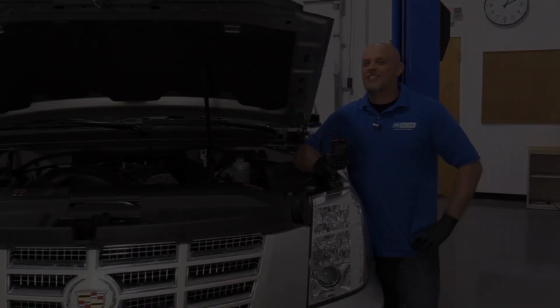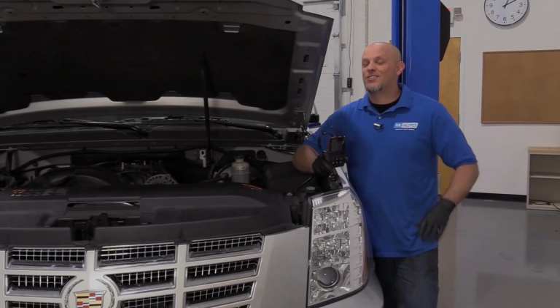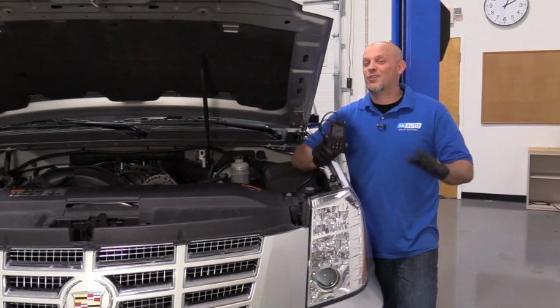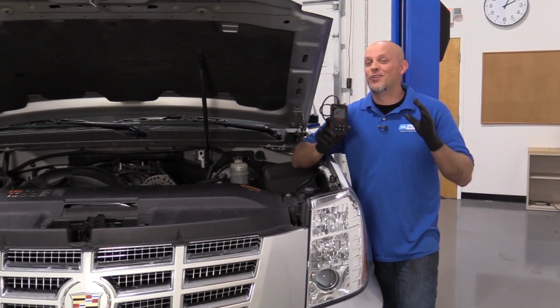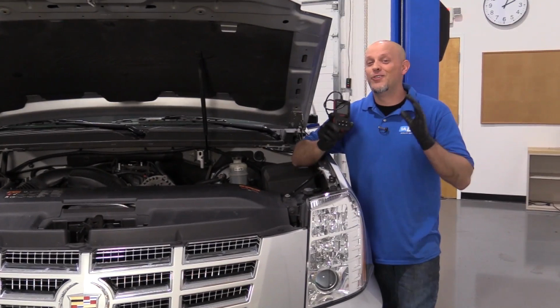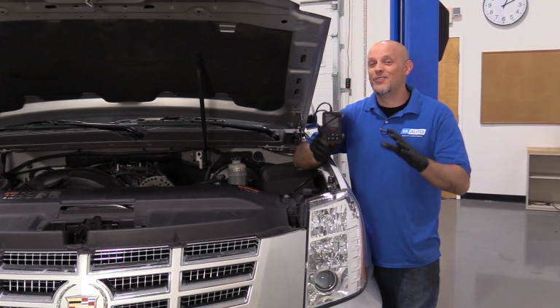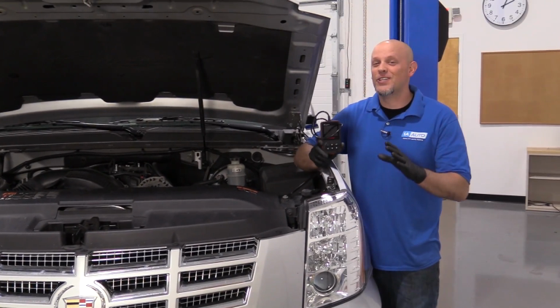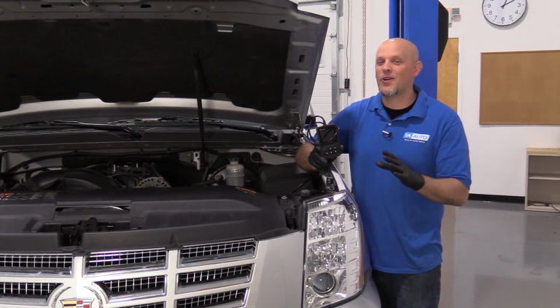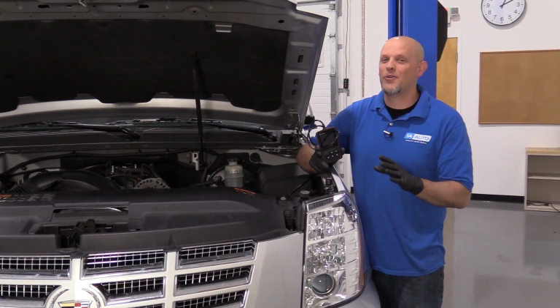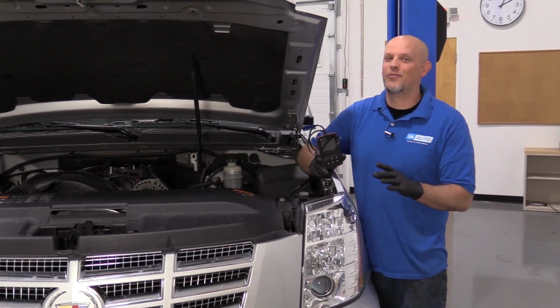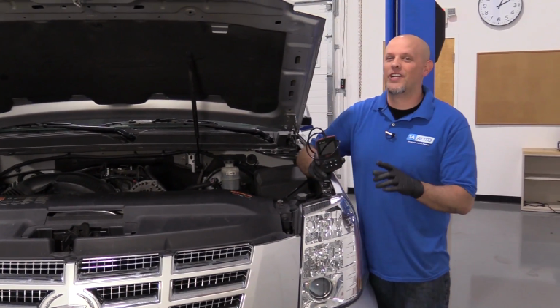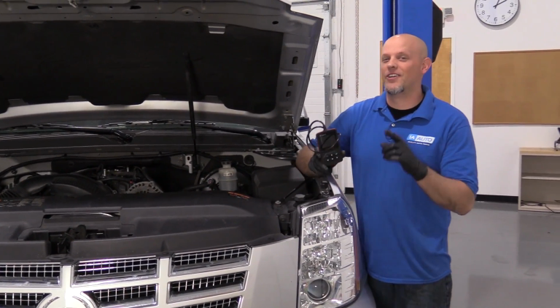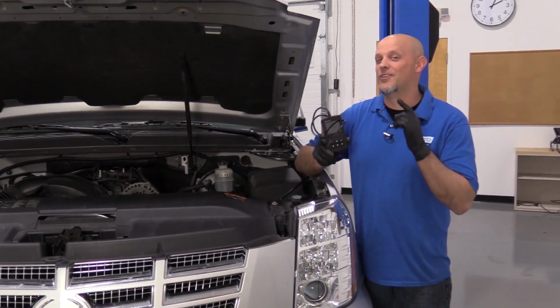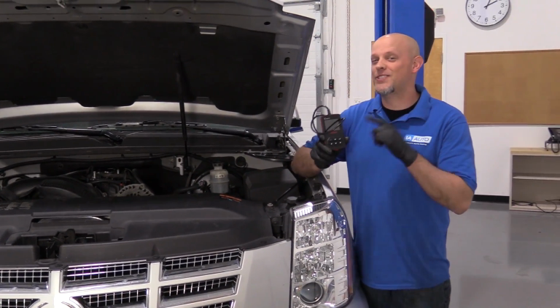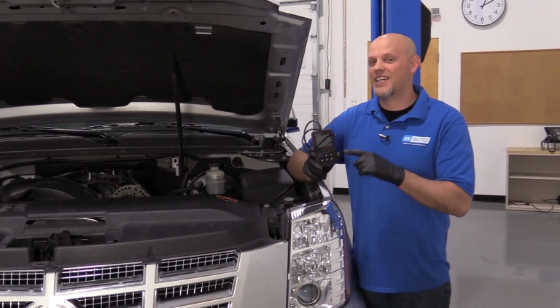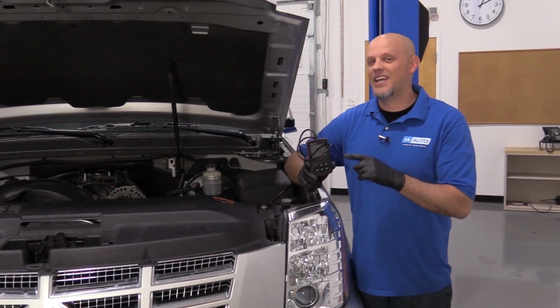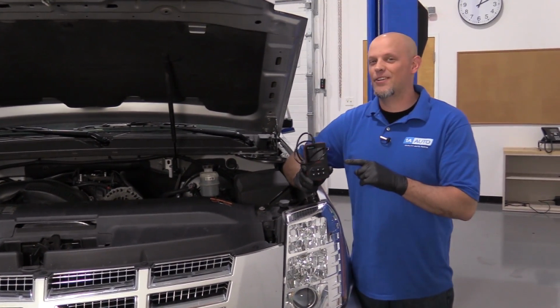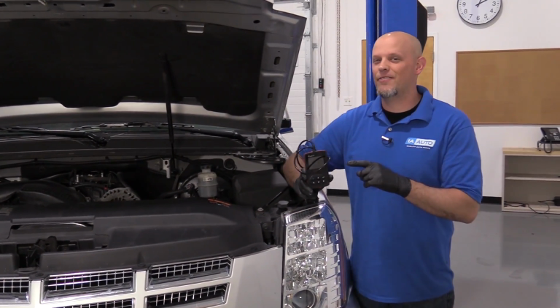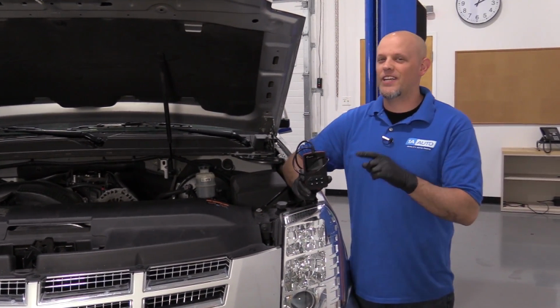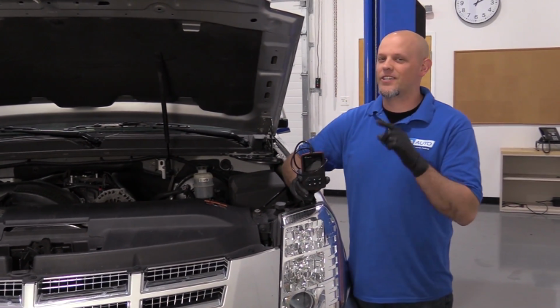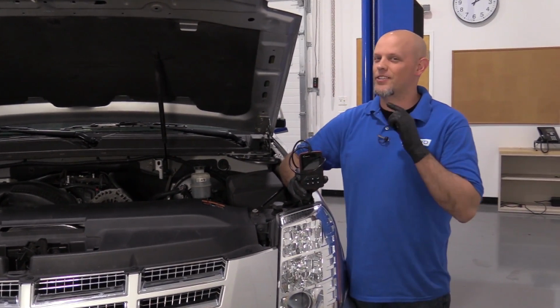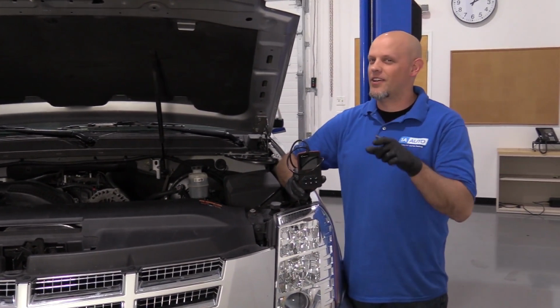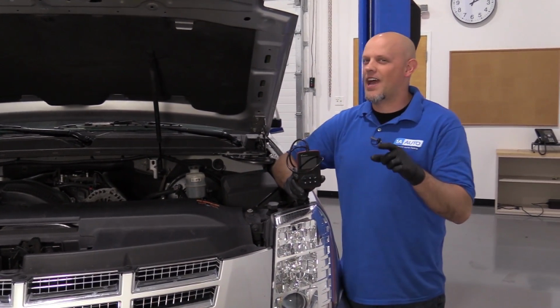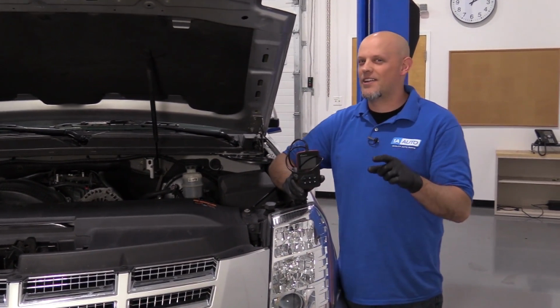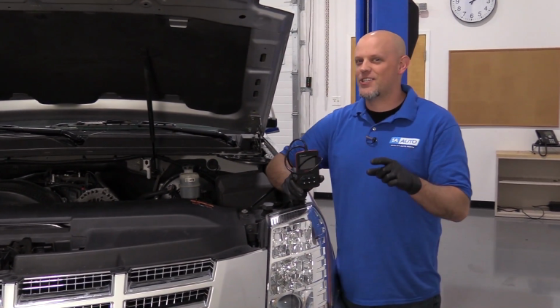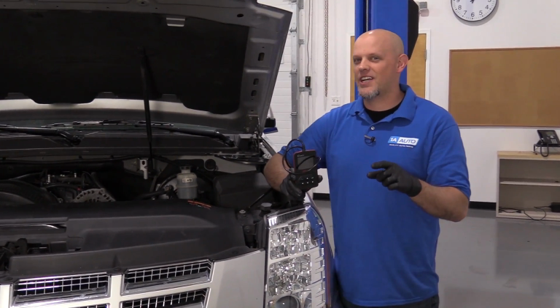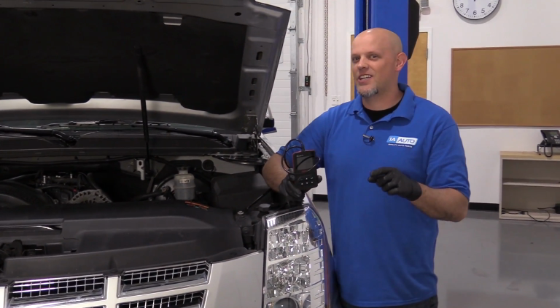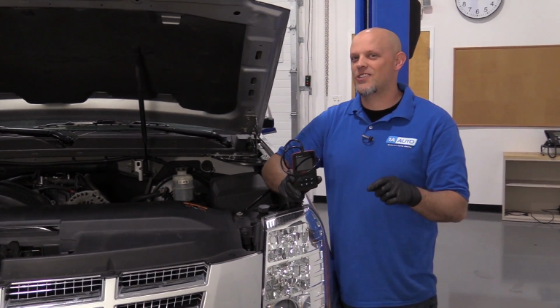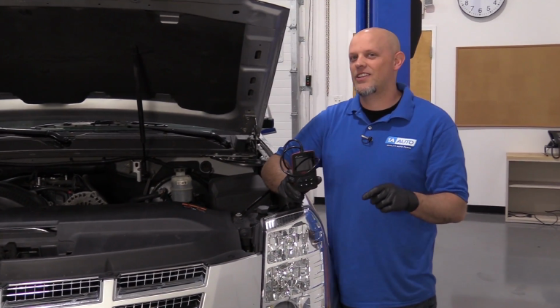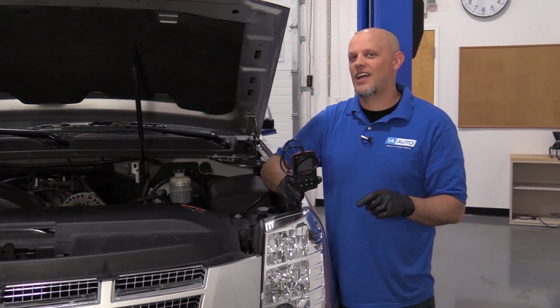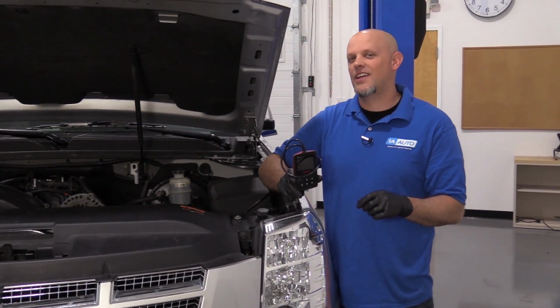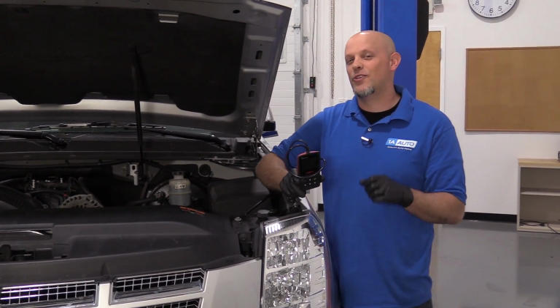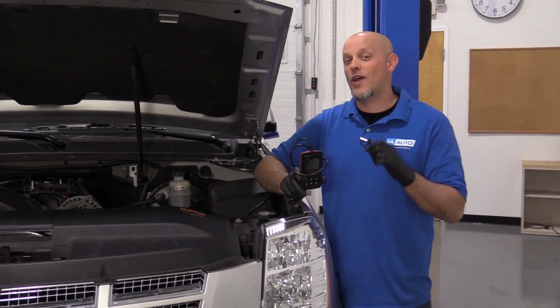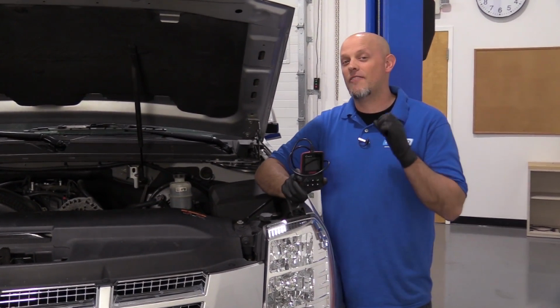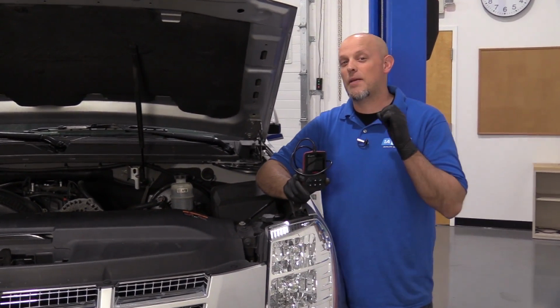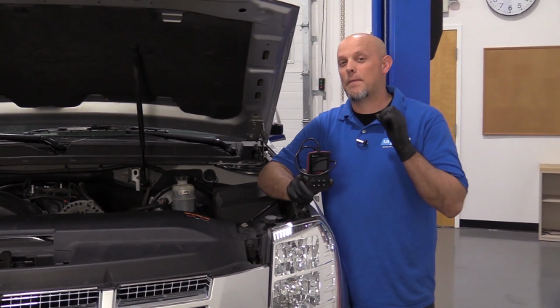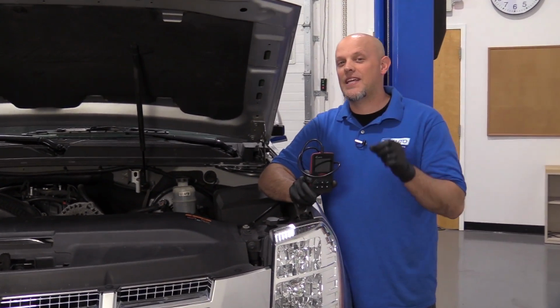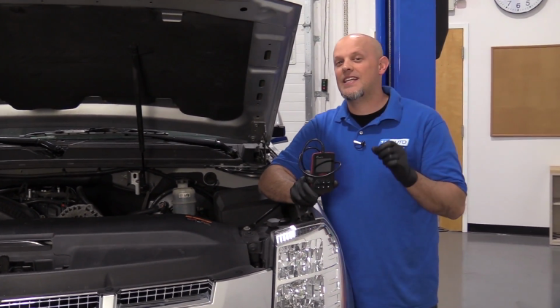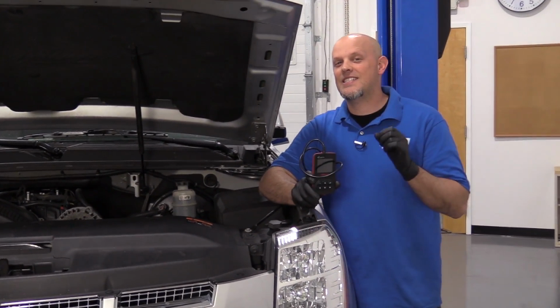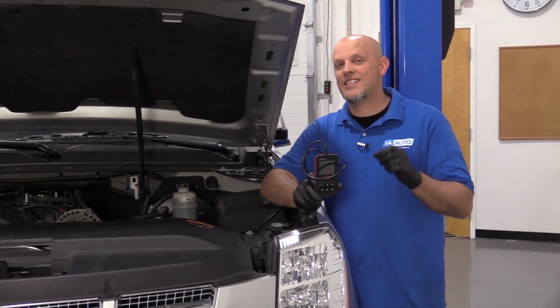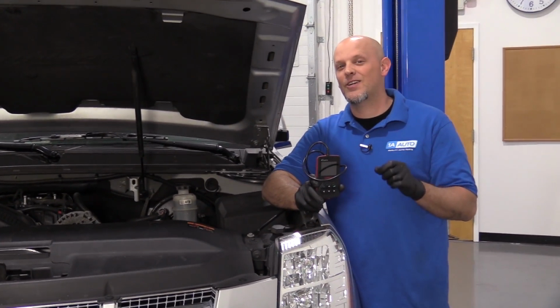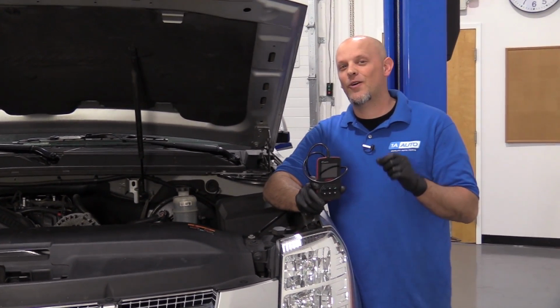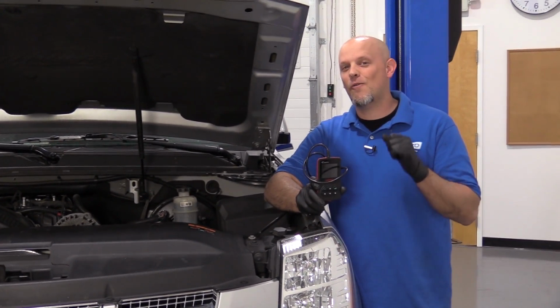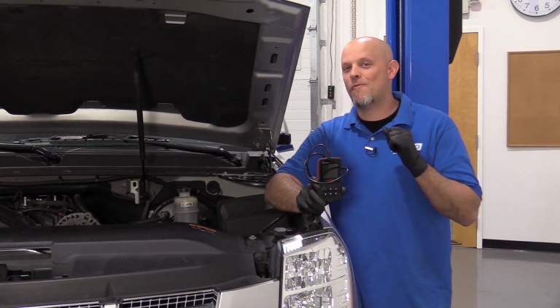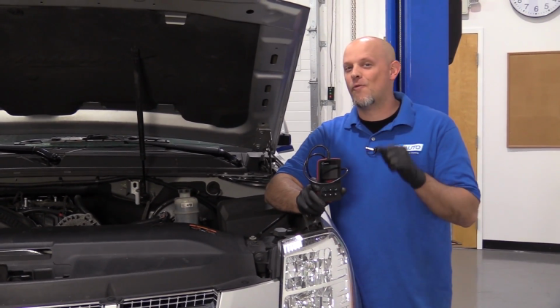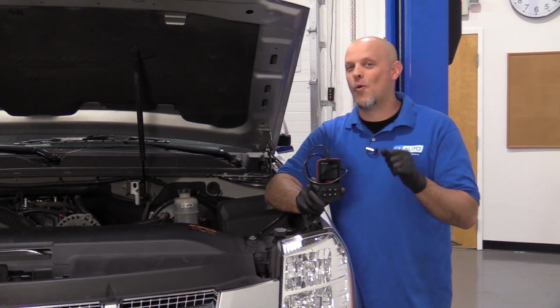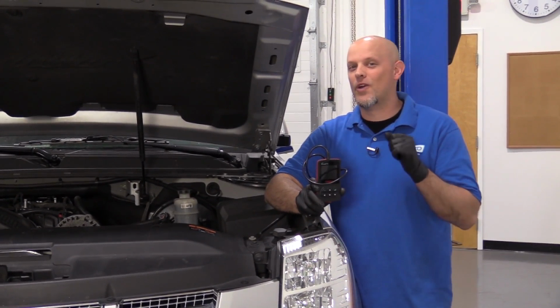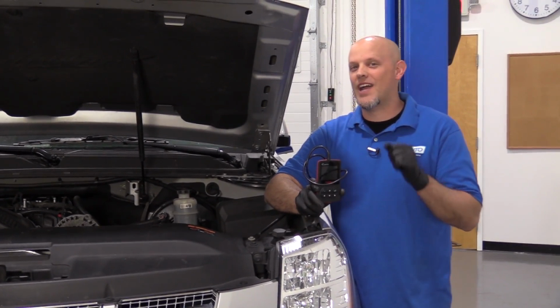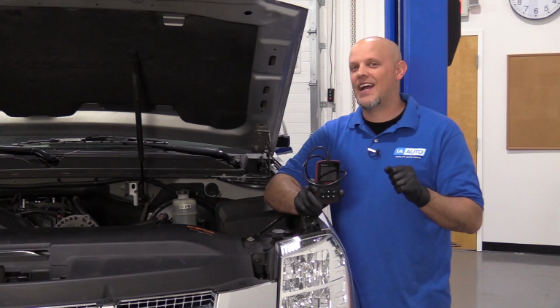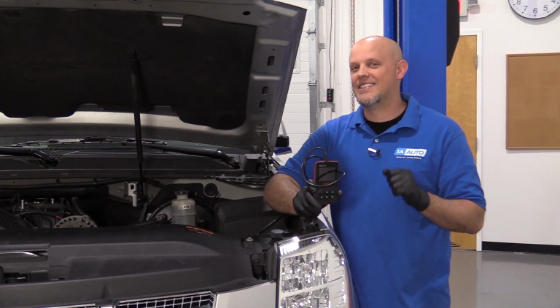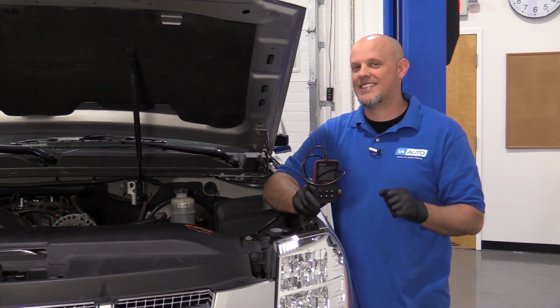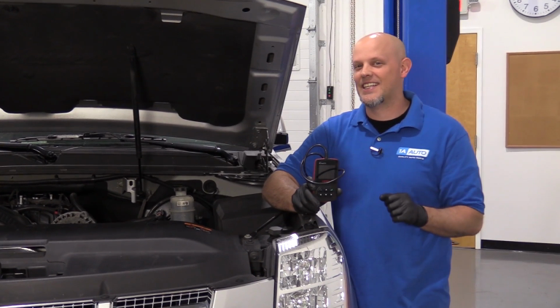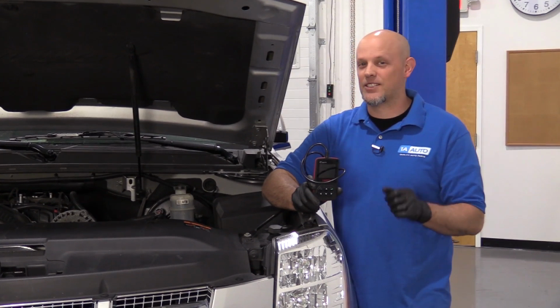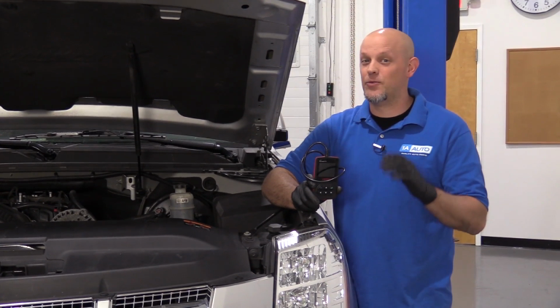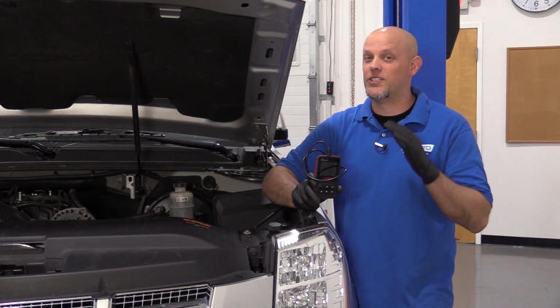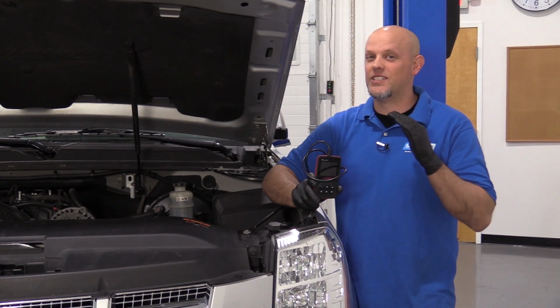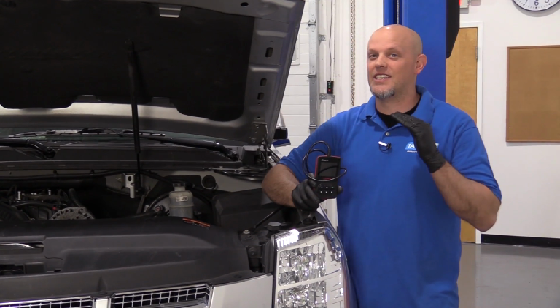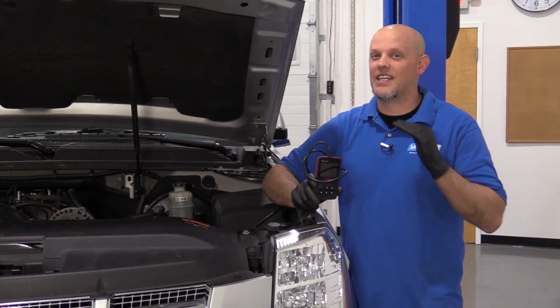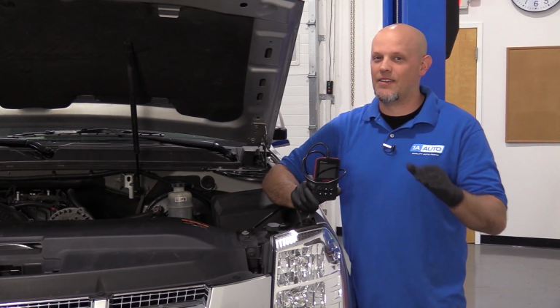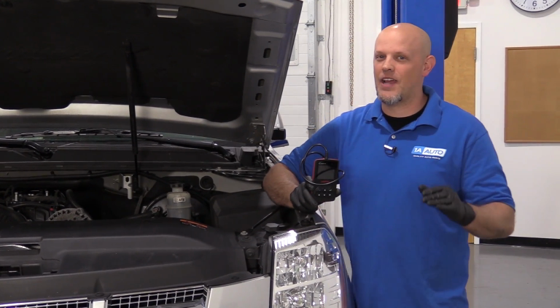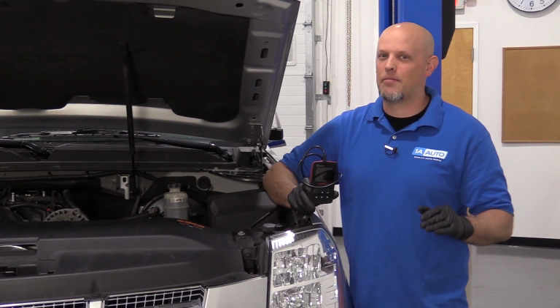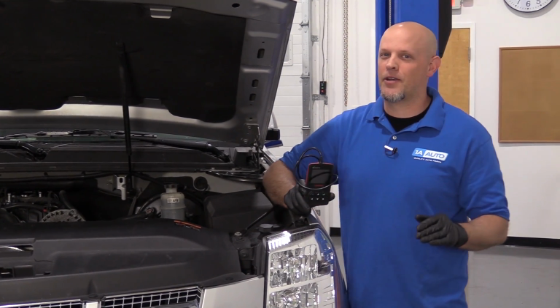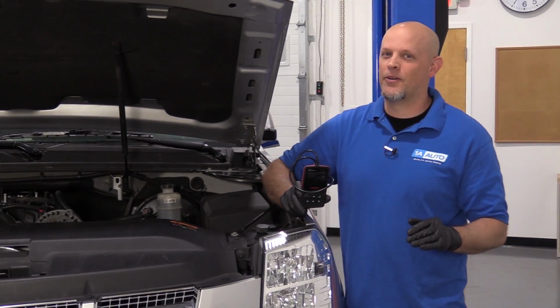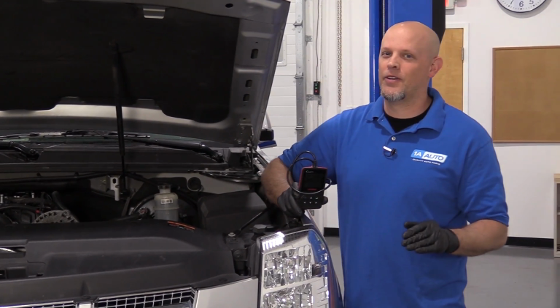So you use a code reader. You scan your vehicle. You had a check engine light. You have a P0496, which is an EVAP code.